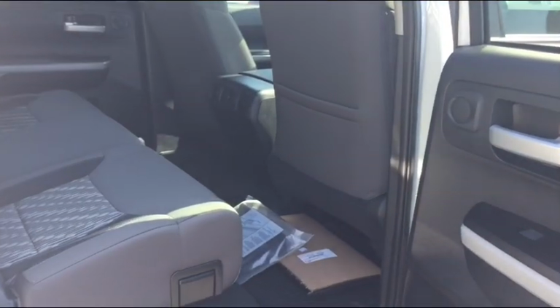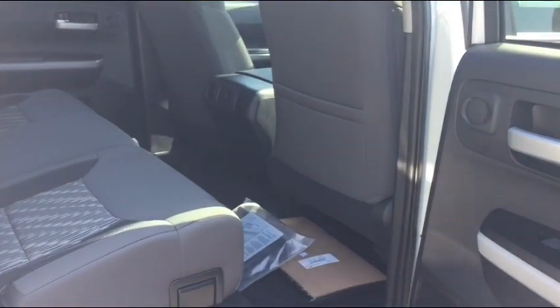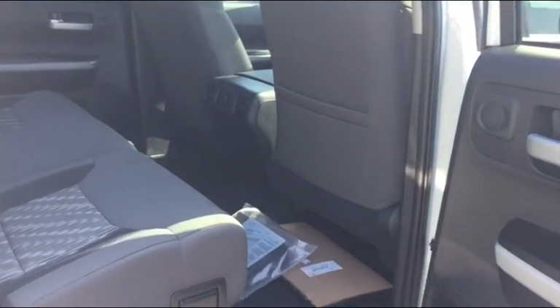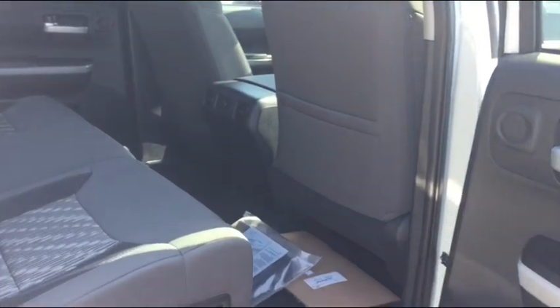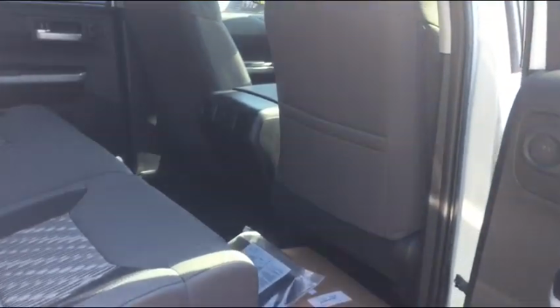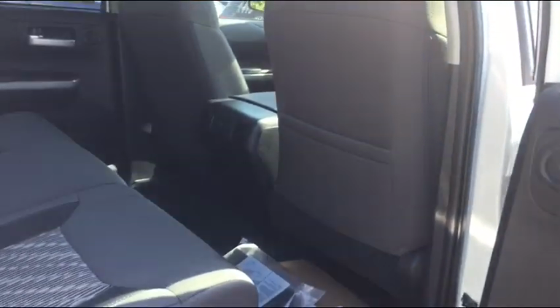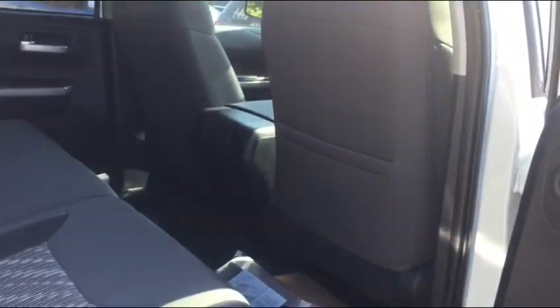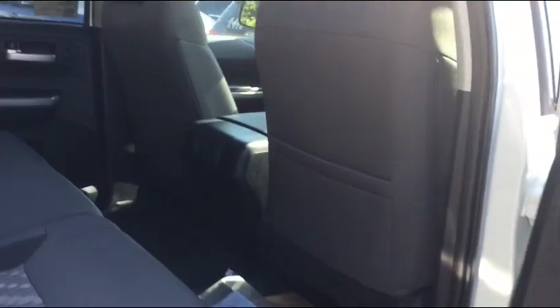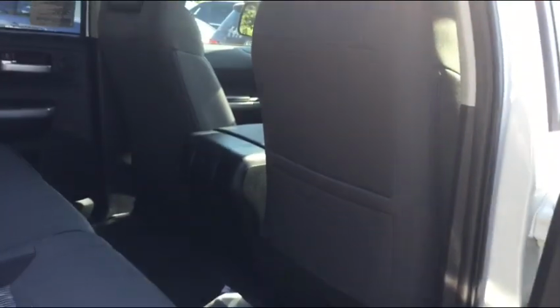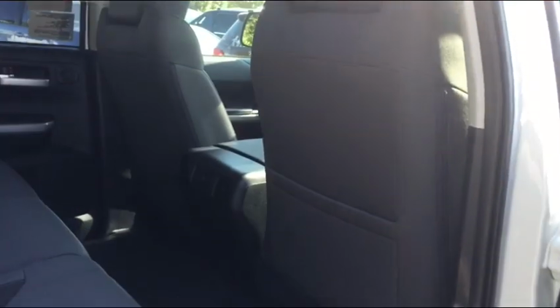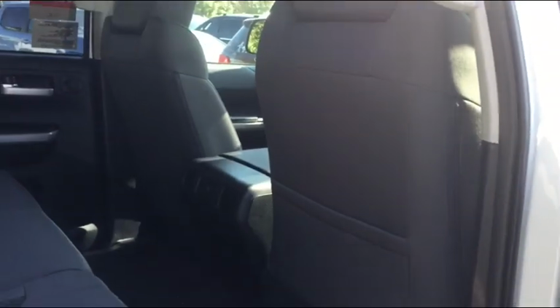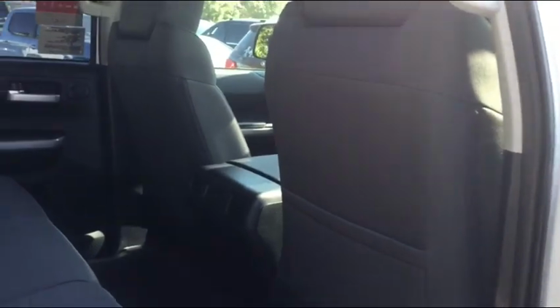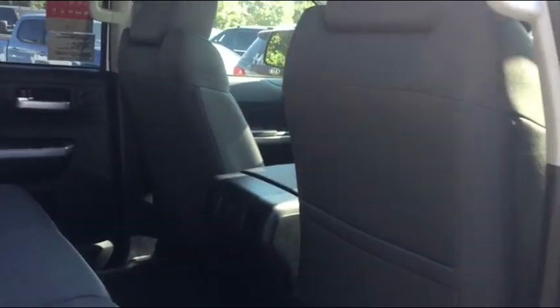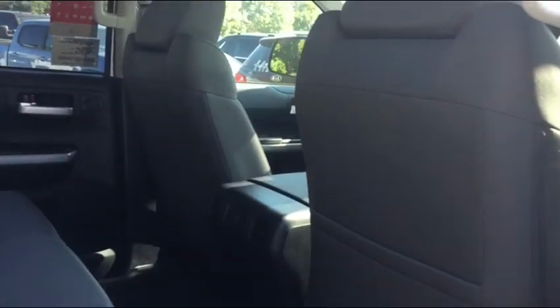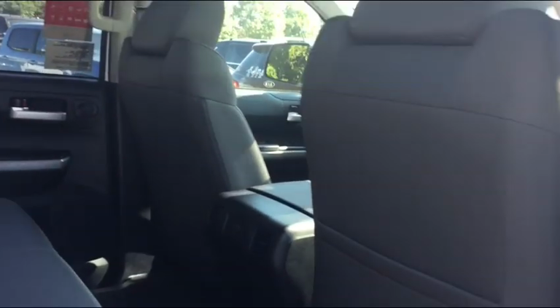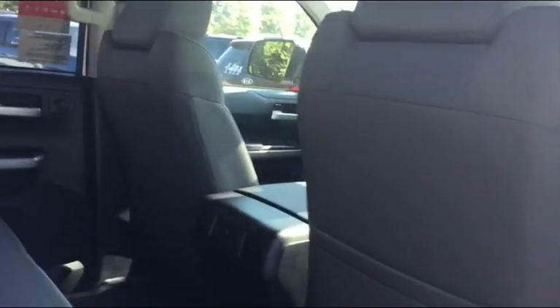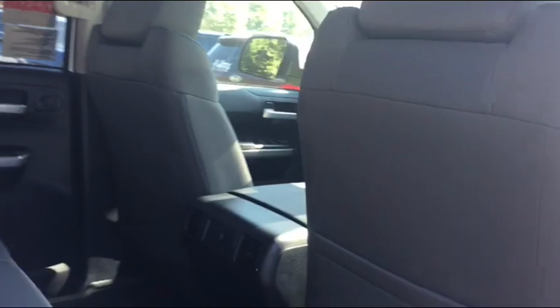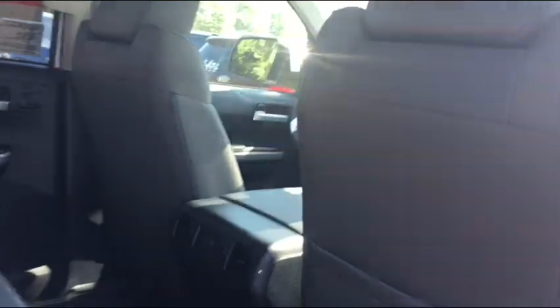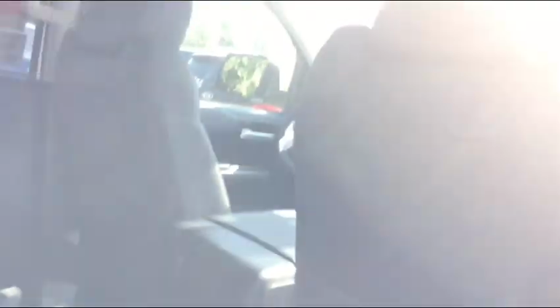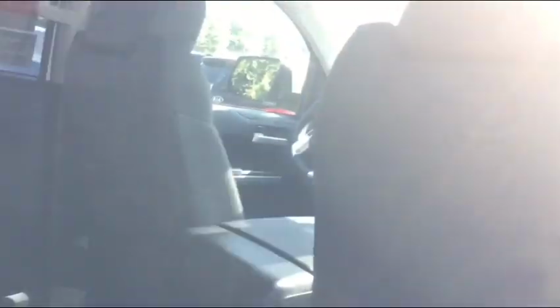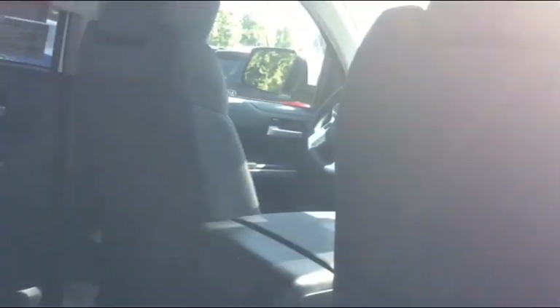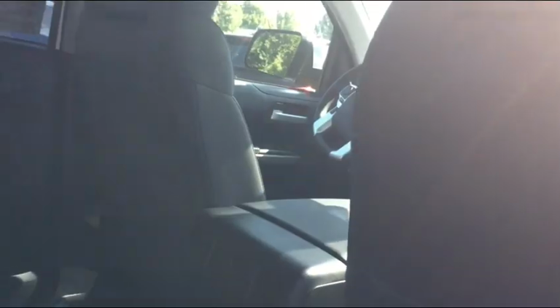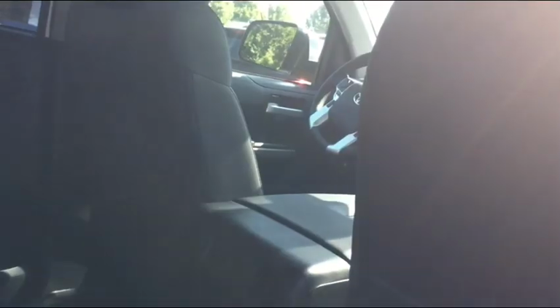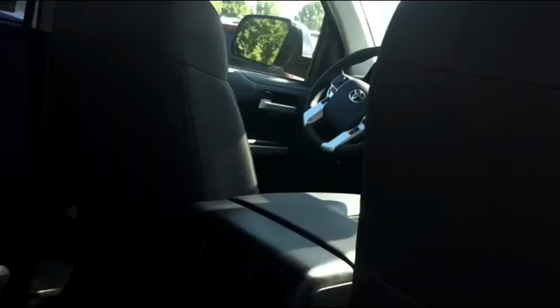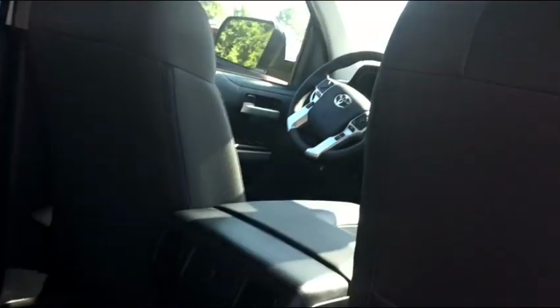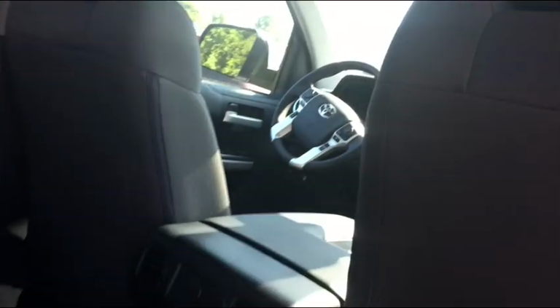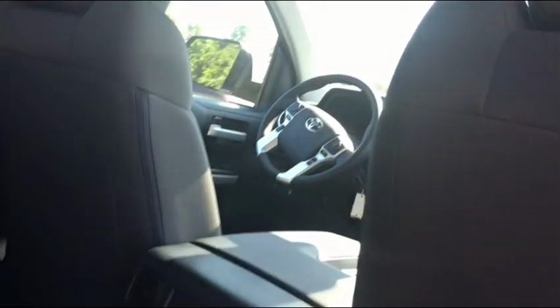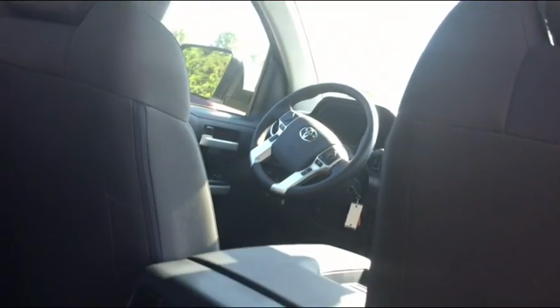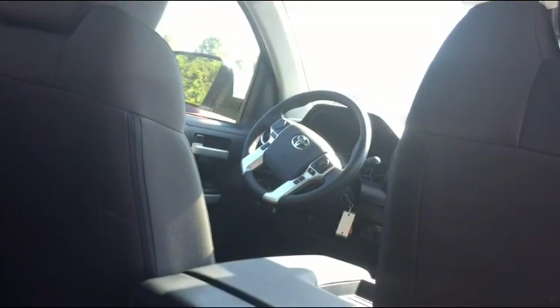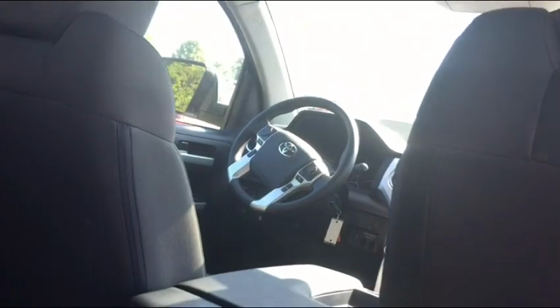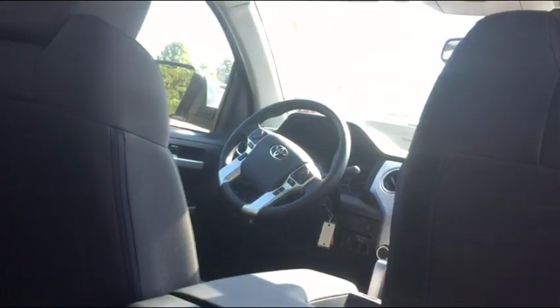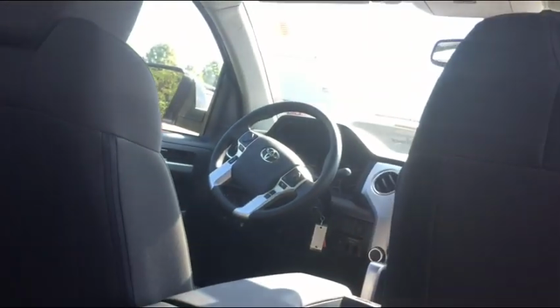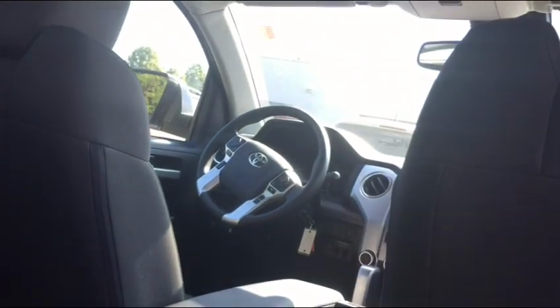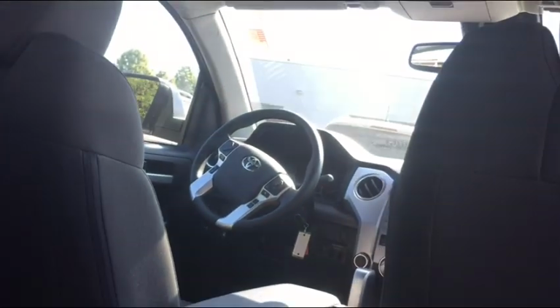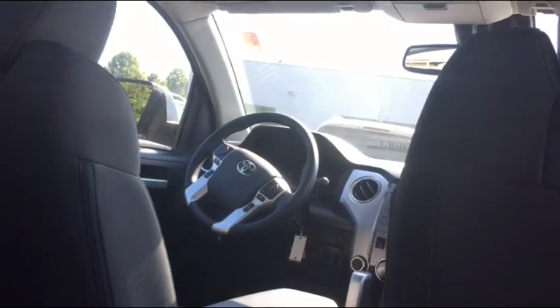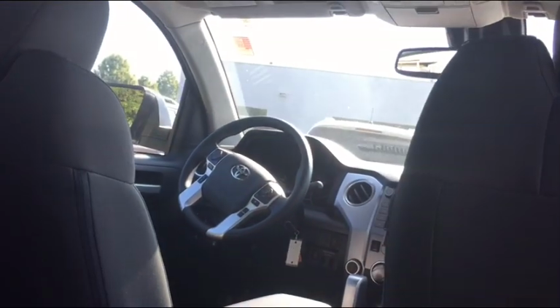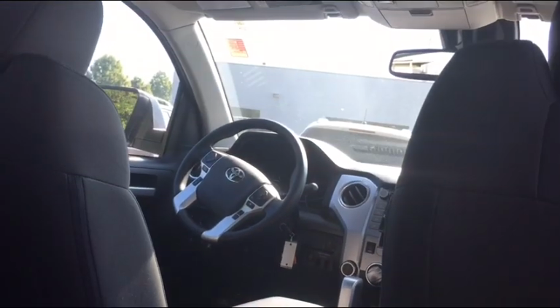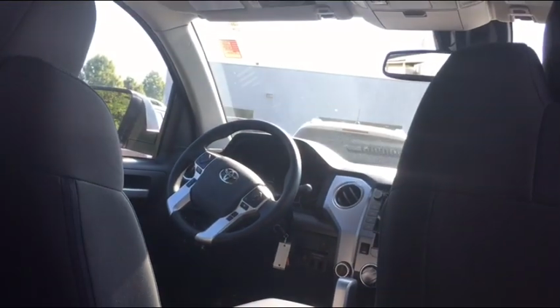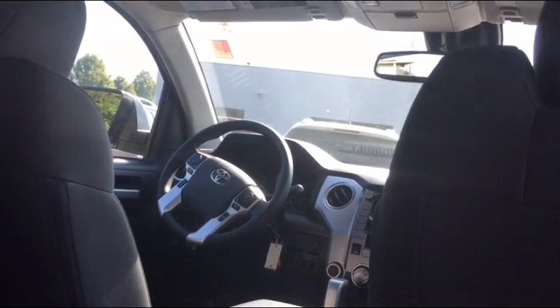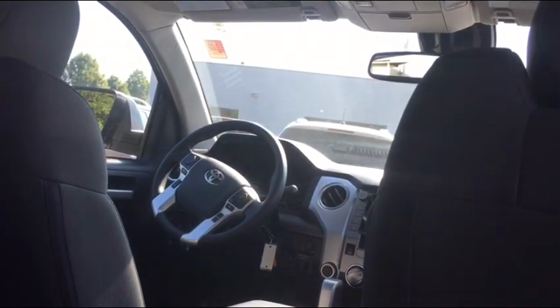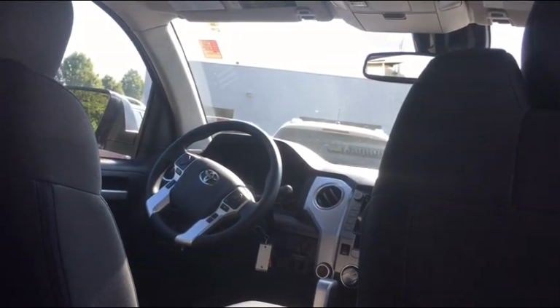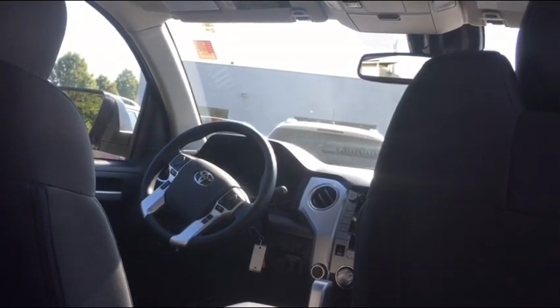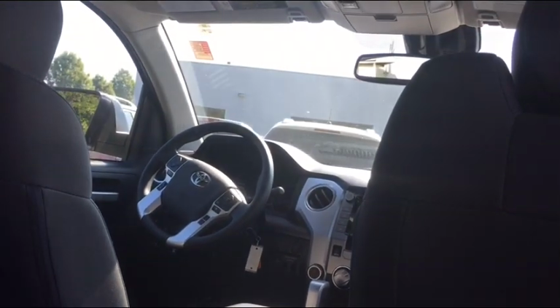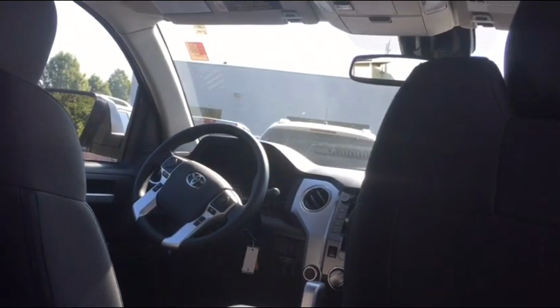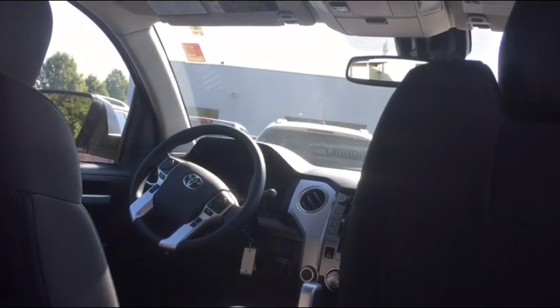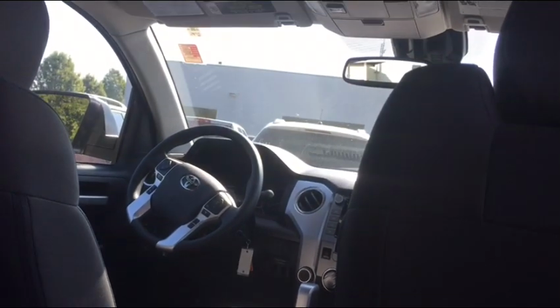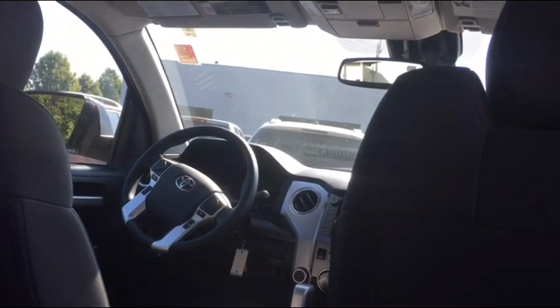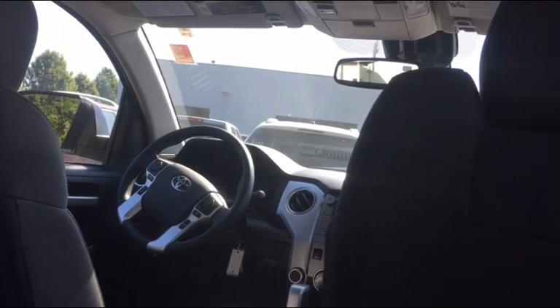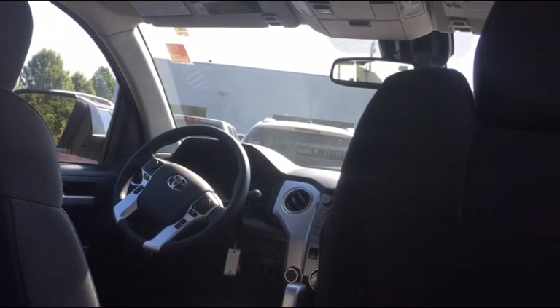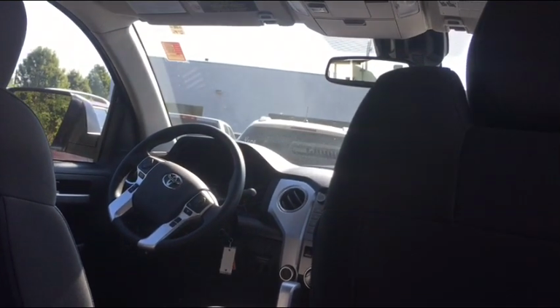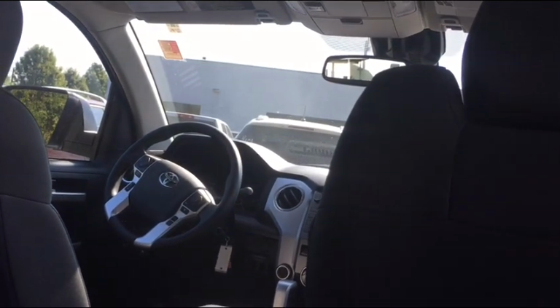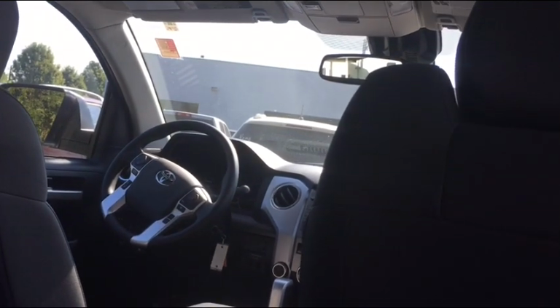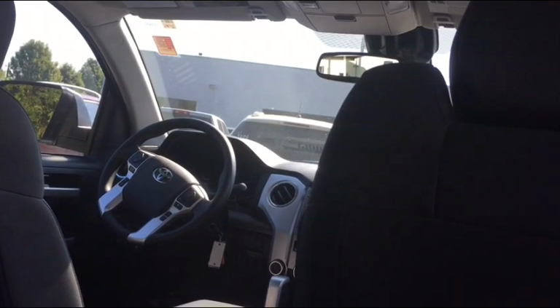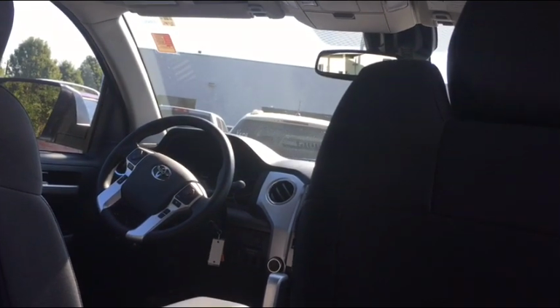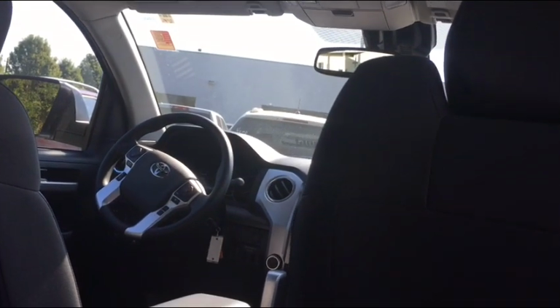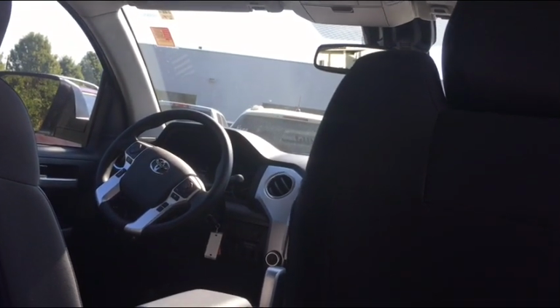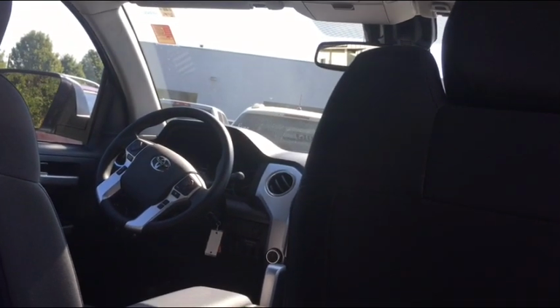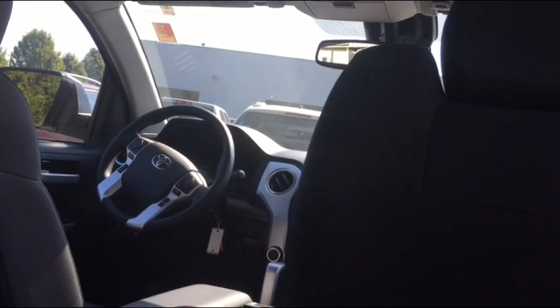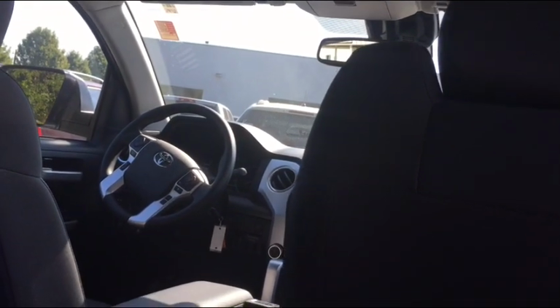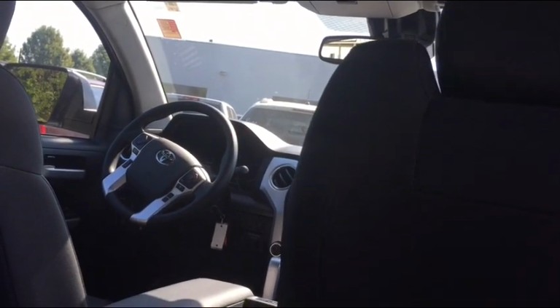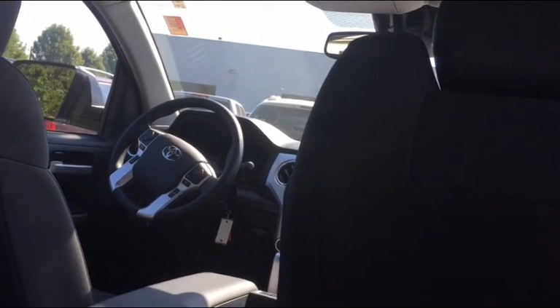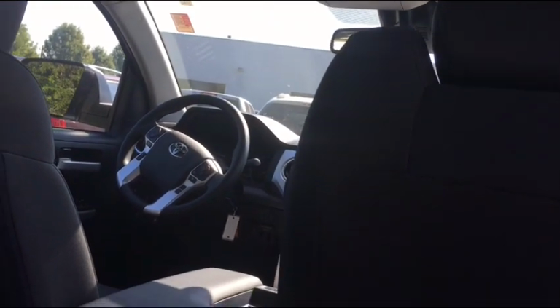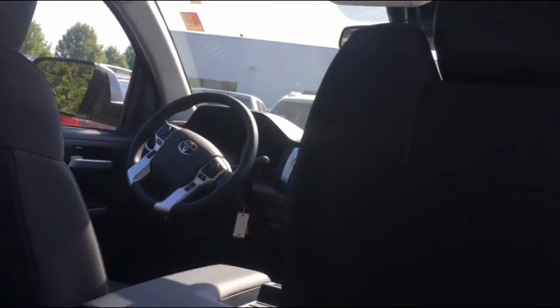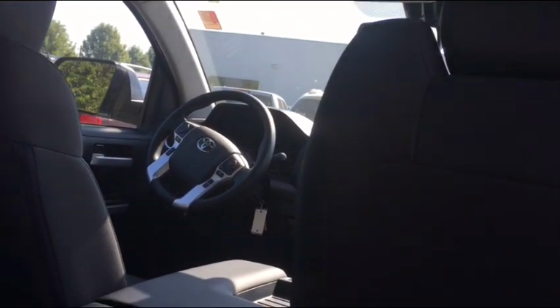frontal collision. It has safety checks to avoid all that.